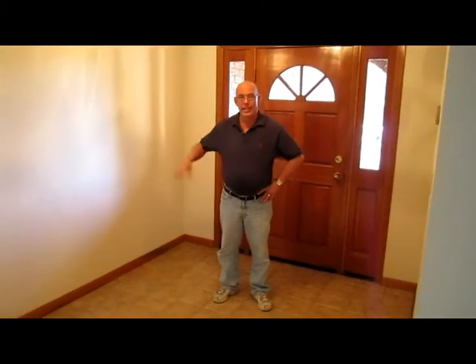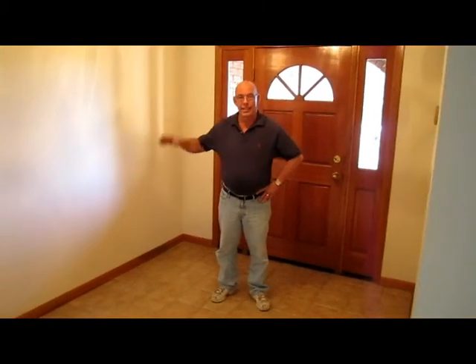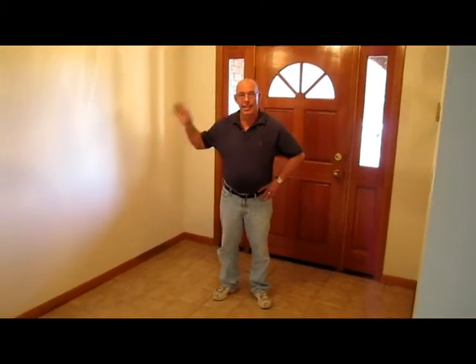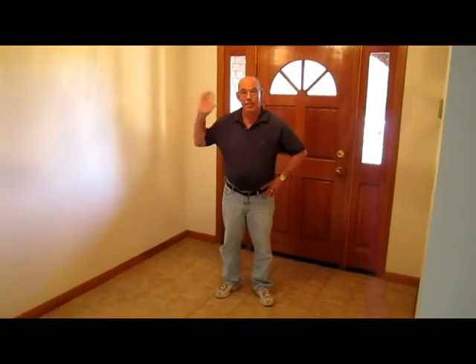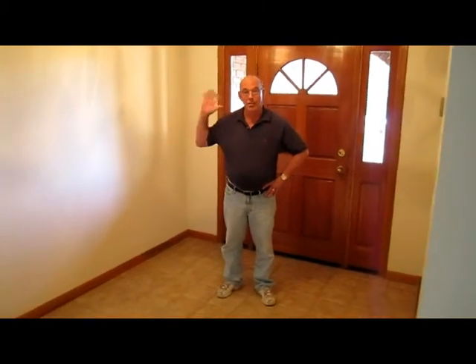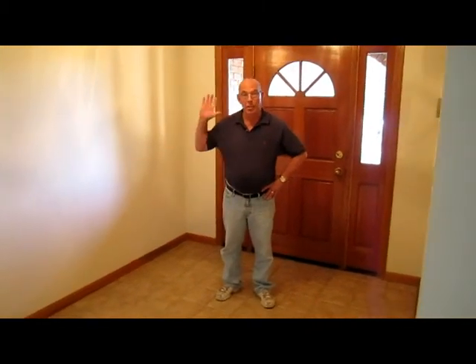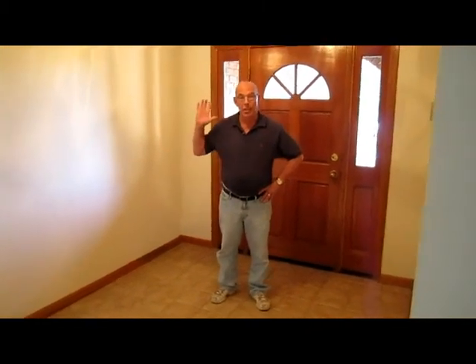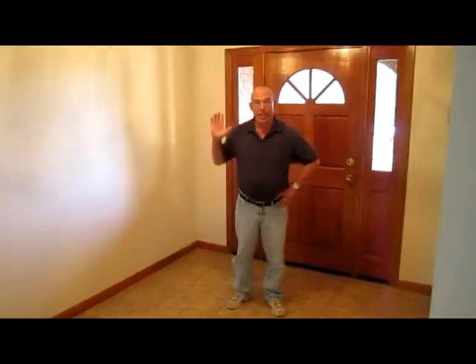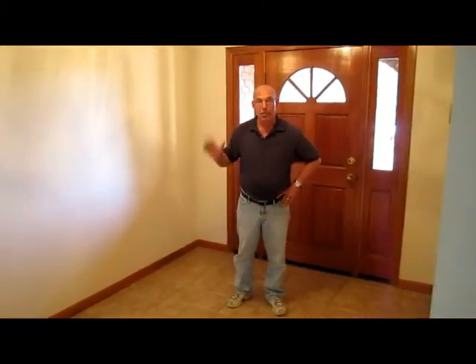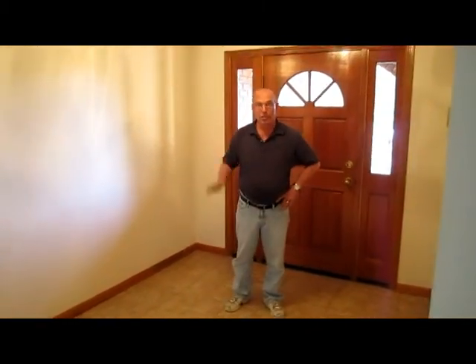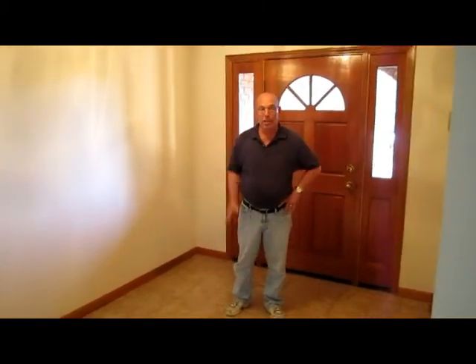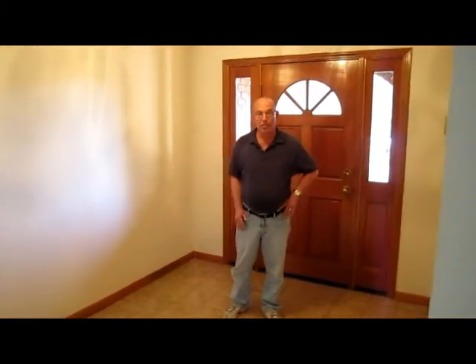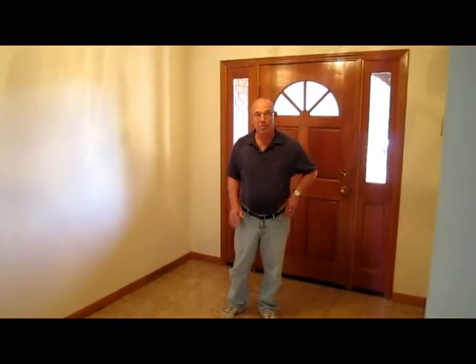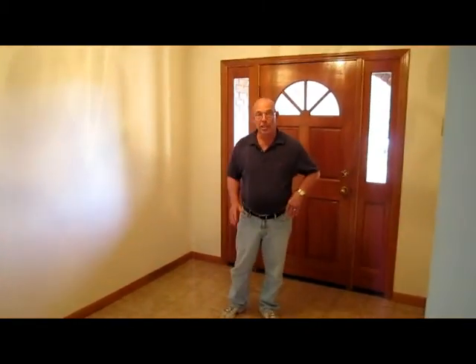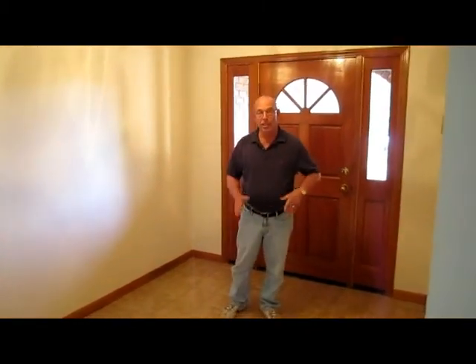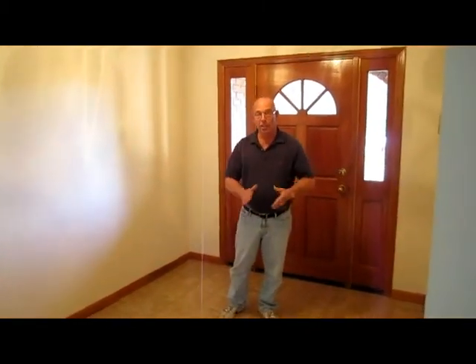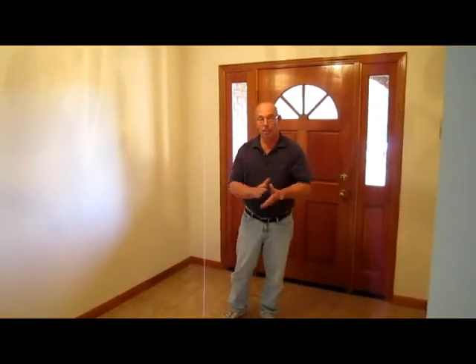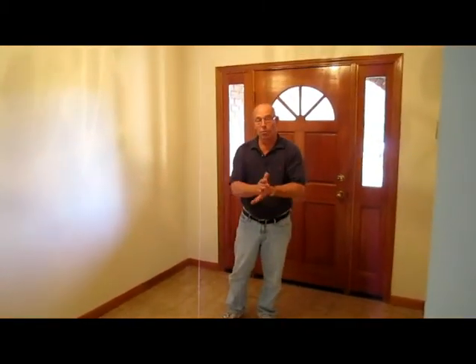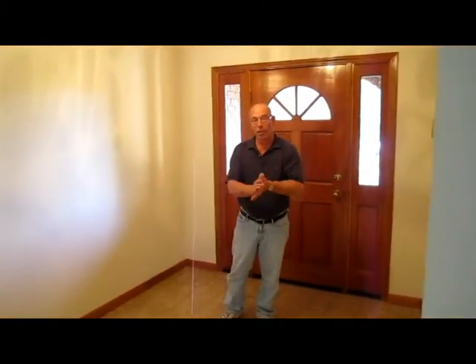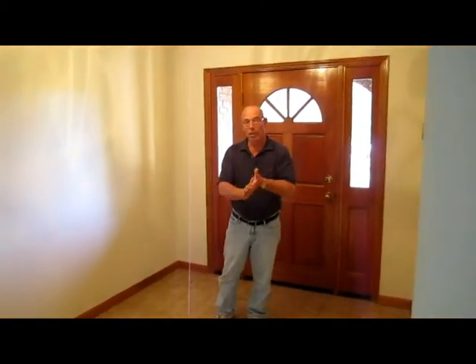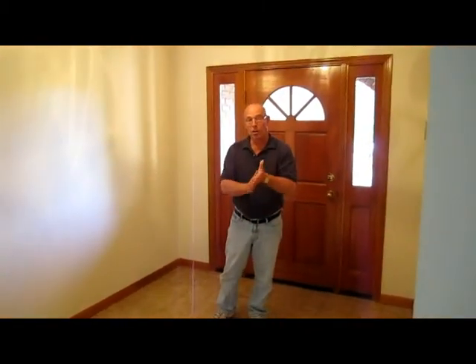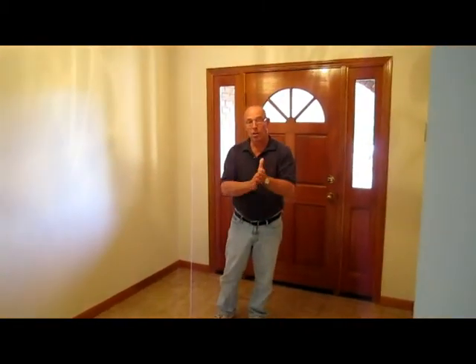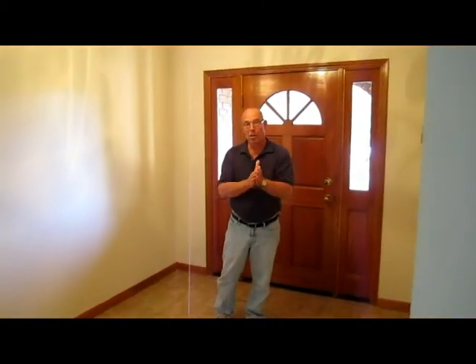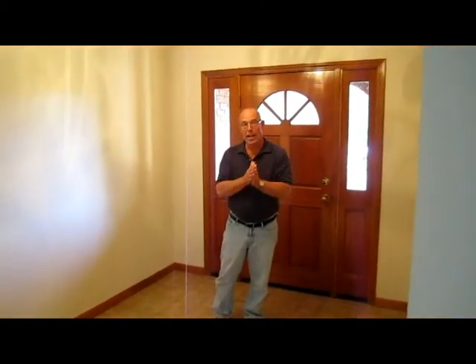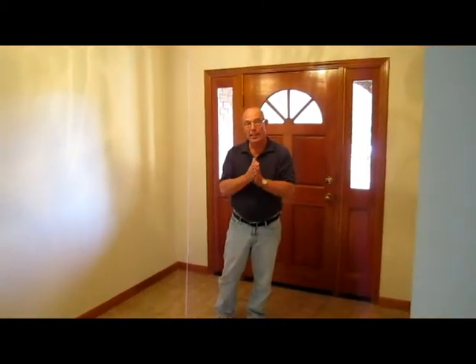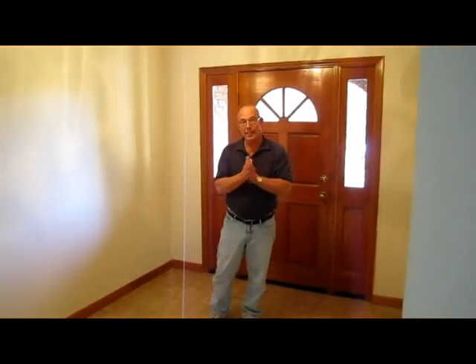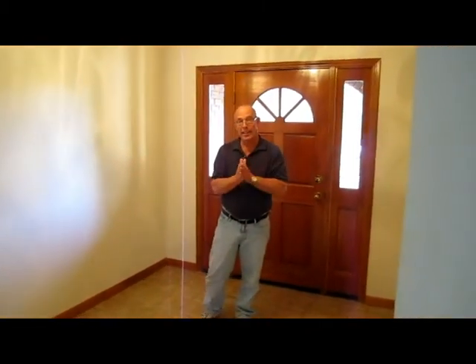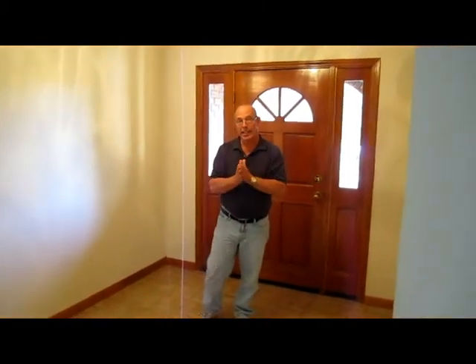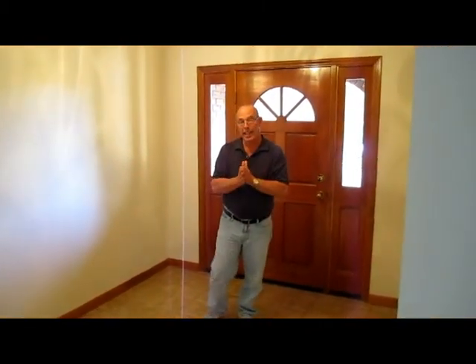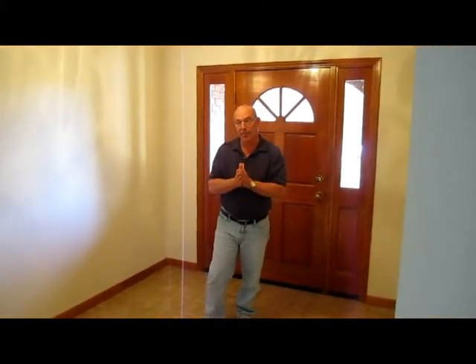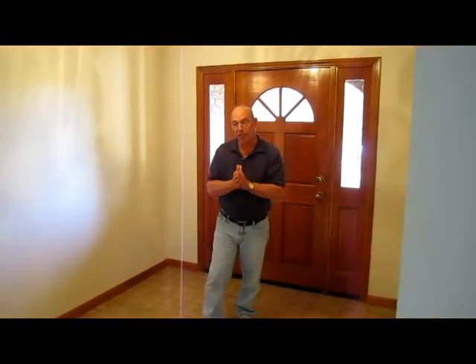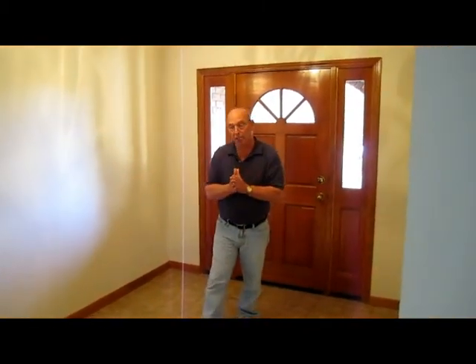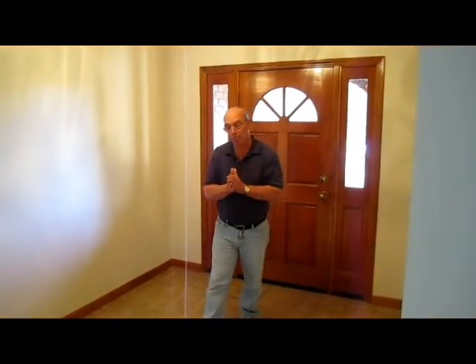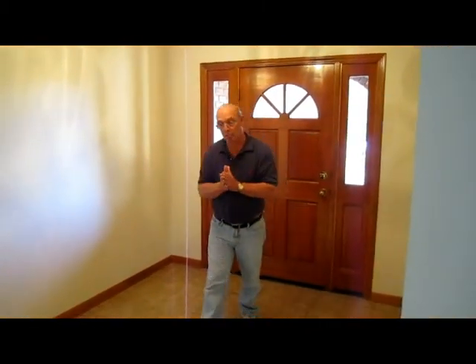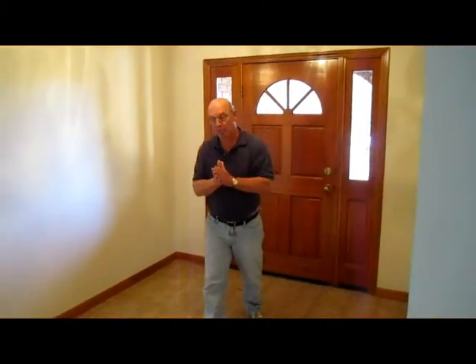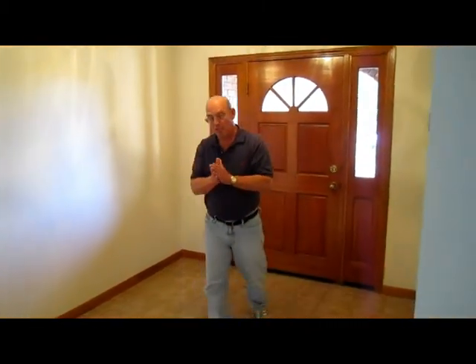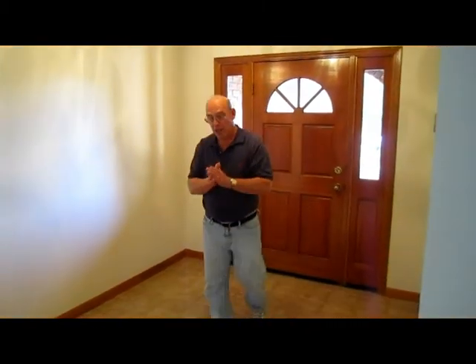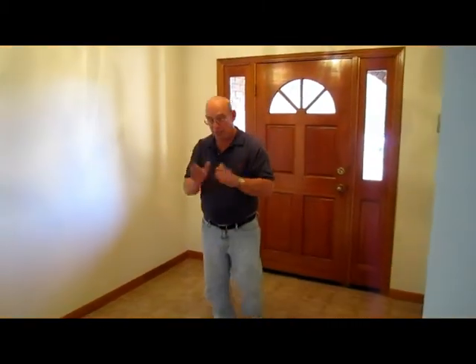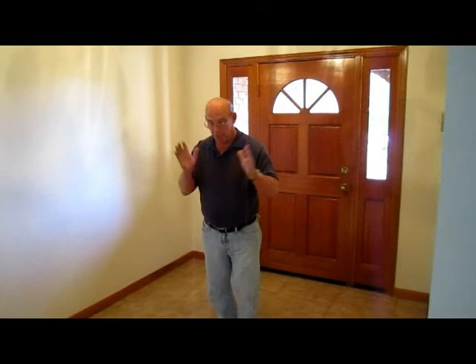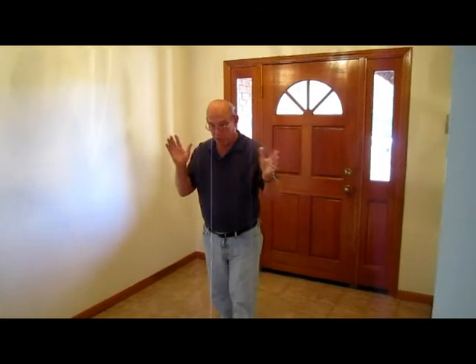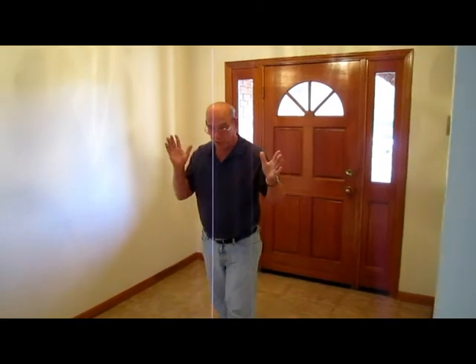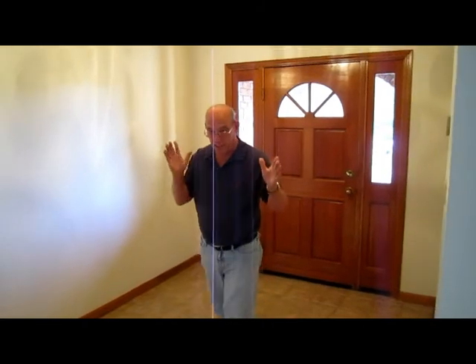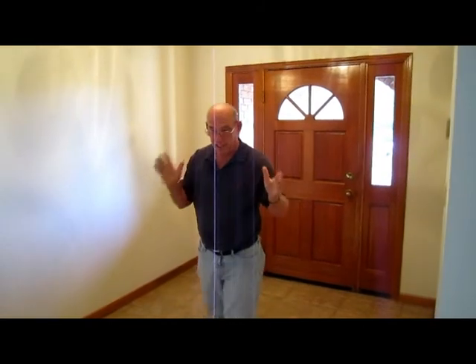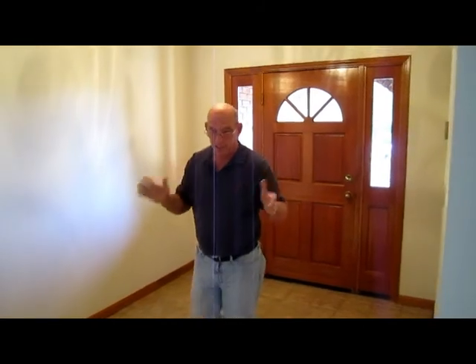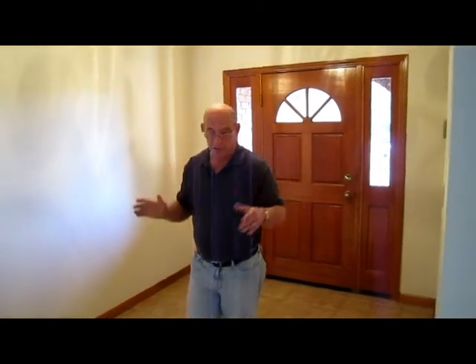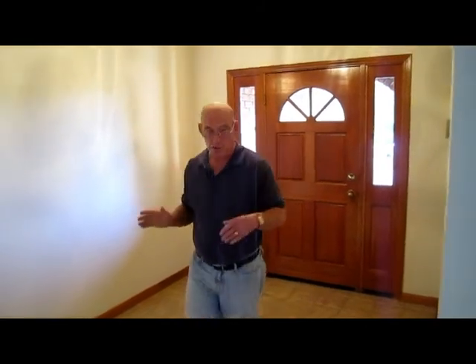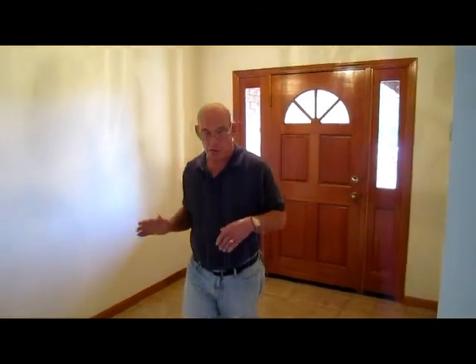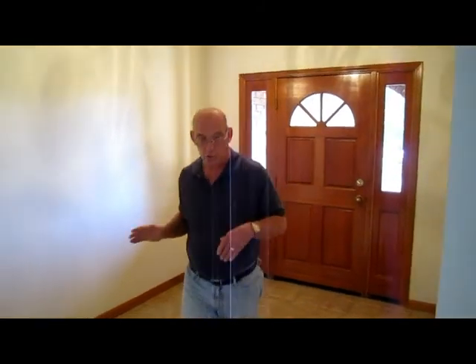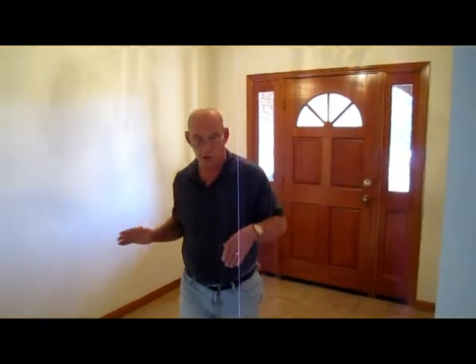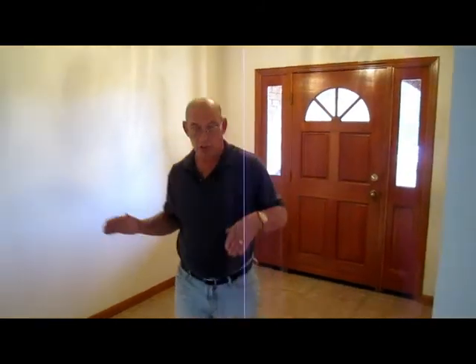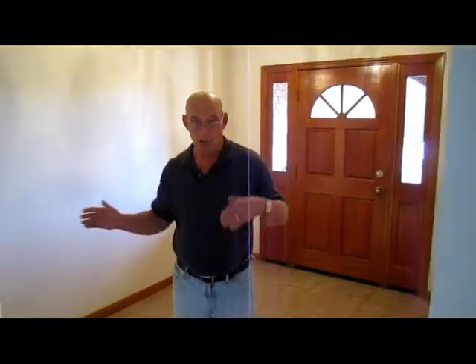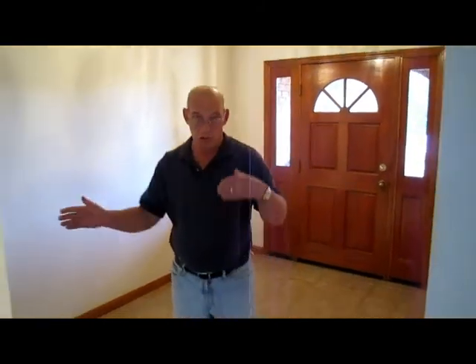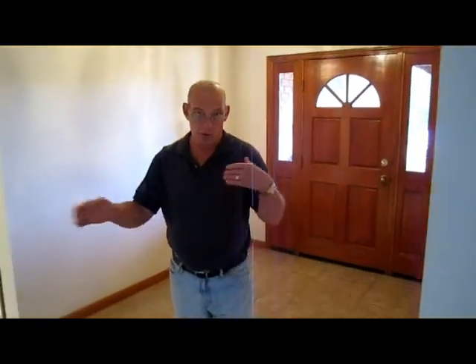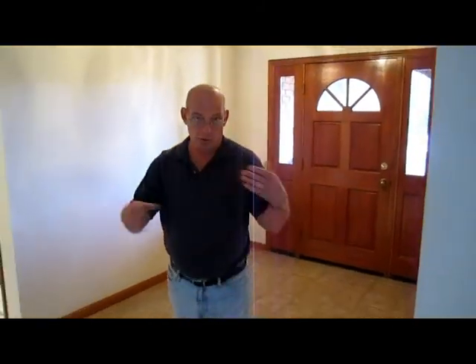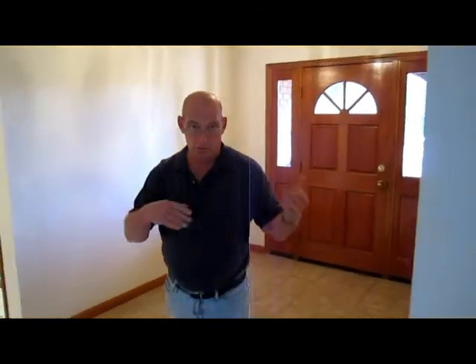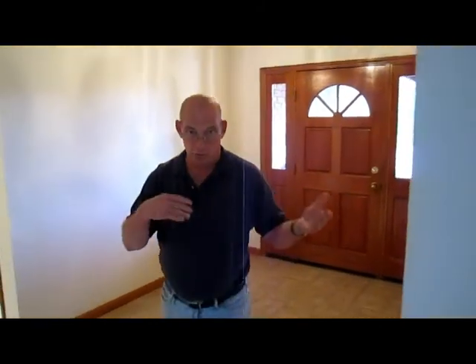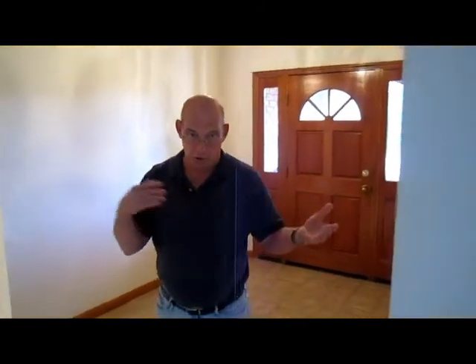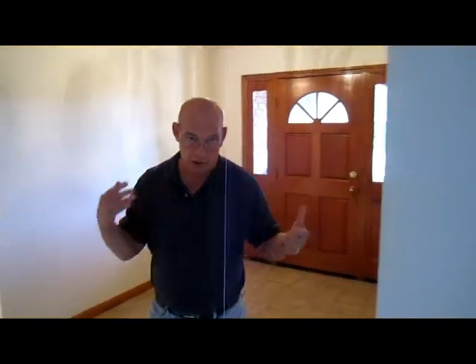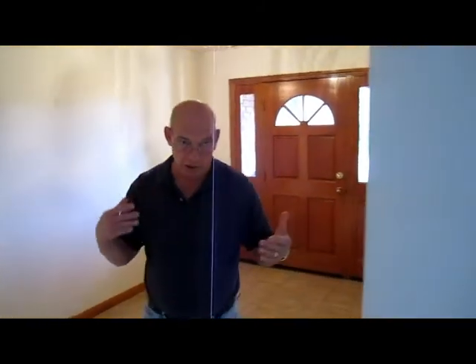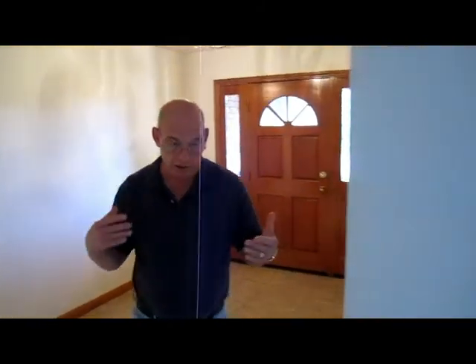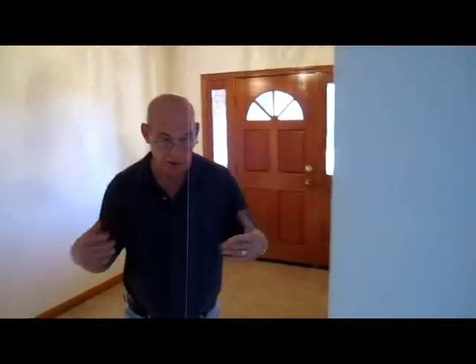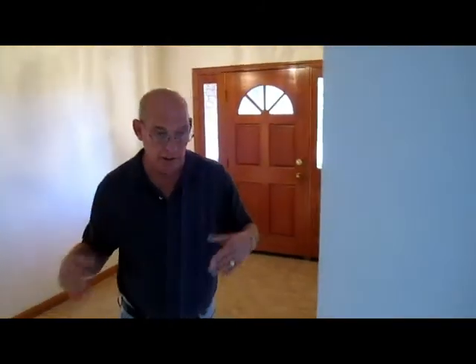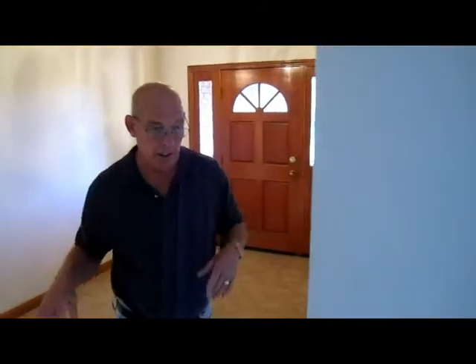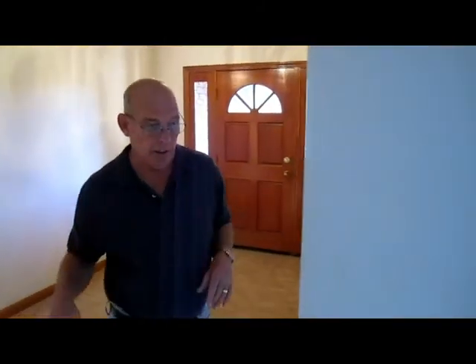Hey everybody, Contractor Mike here. We are at the Kathy and Bruce shop. First day, so we're going to go over what we're going to do here.